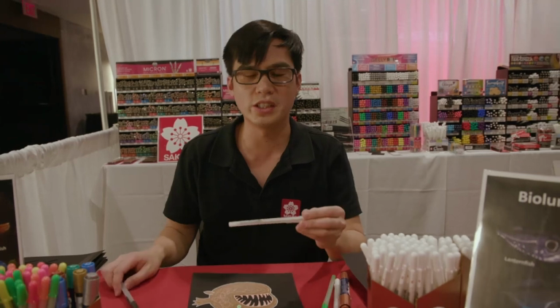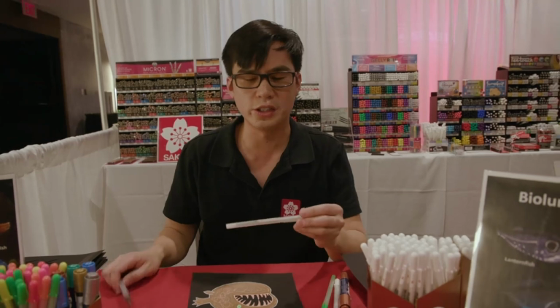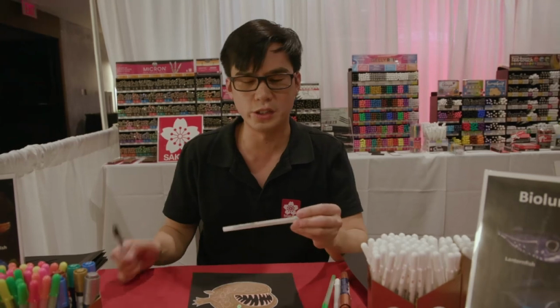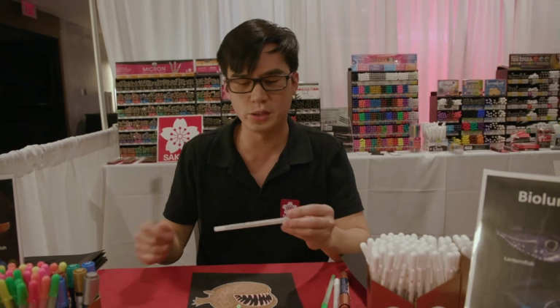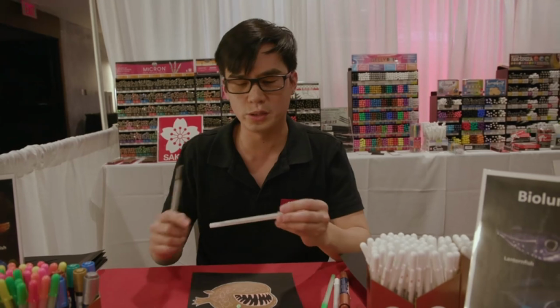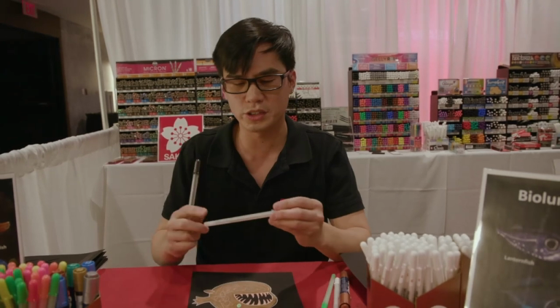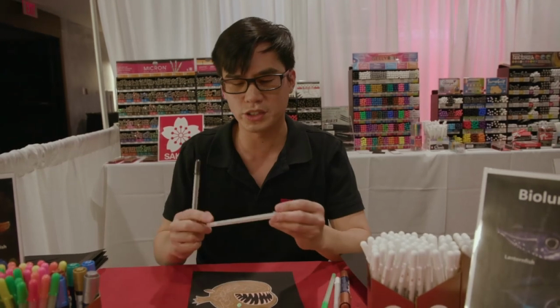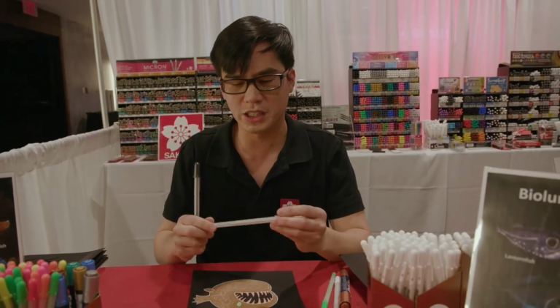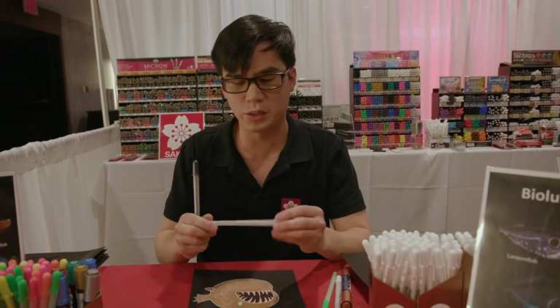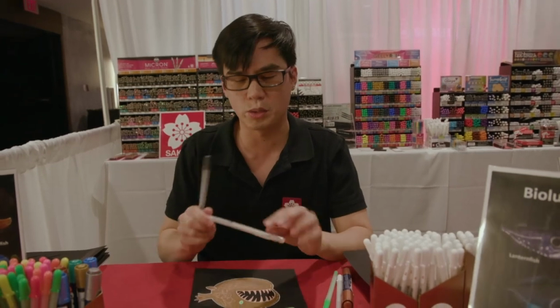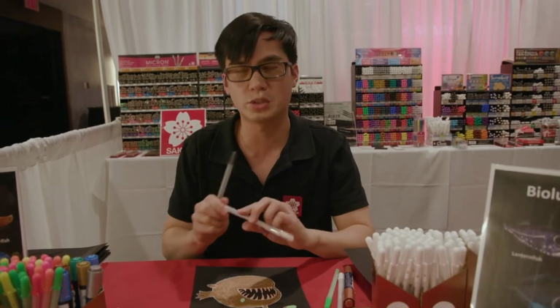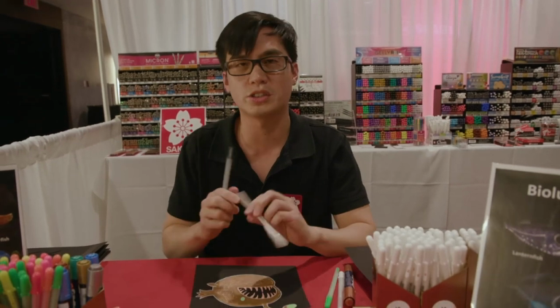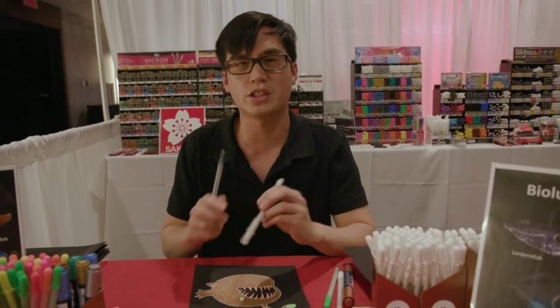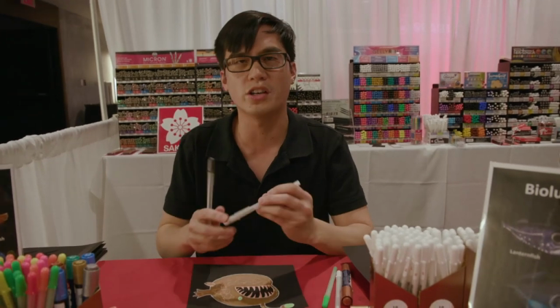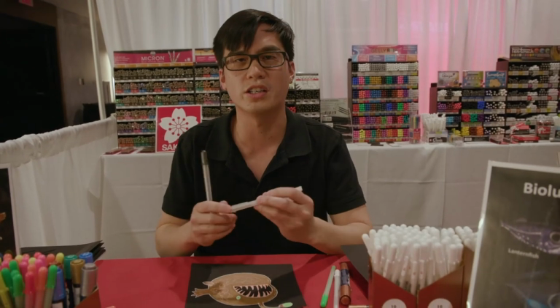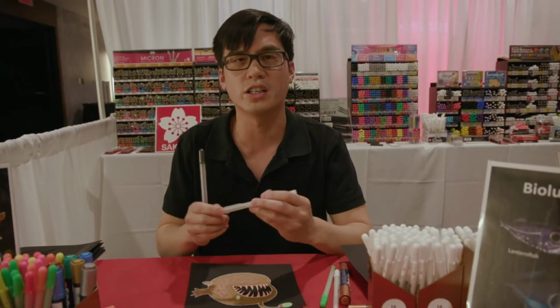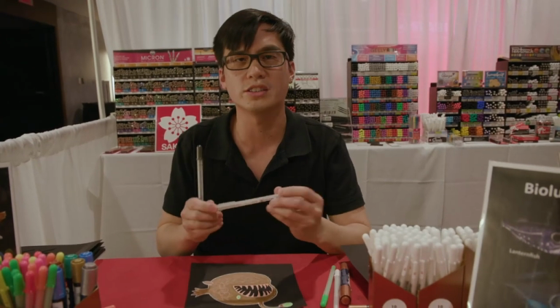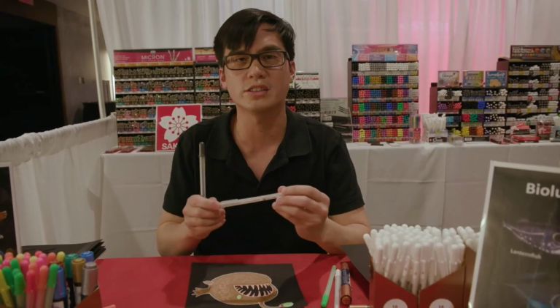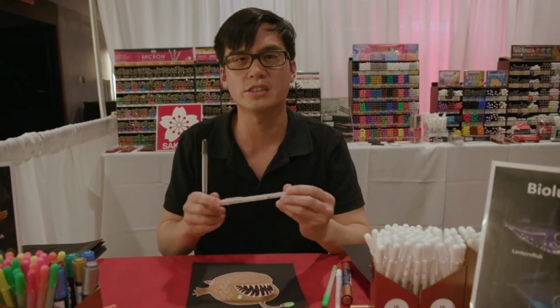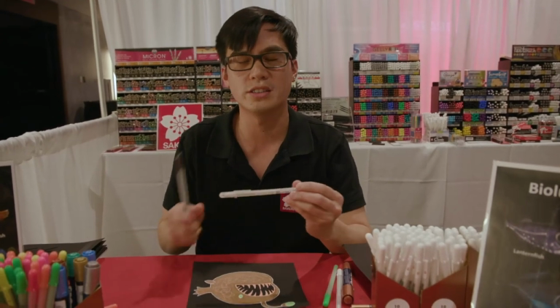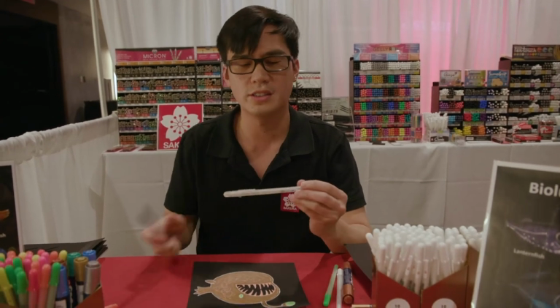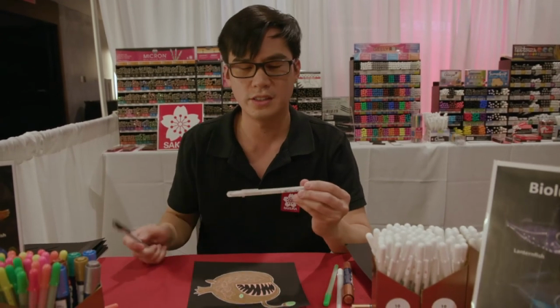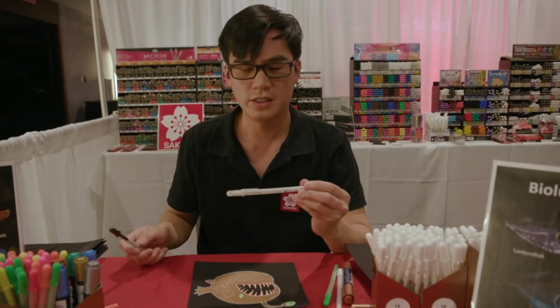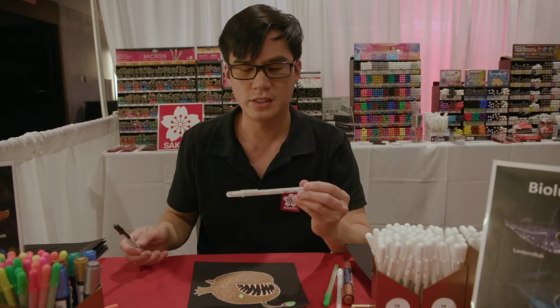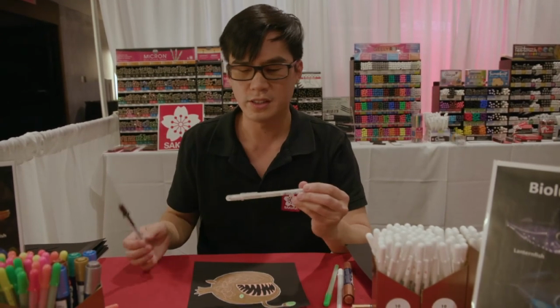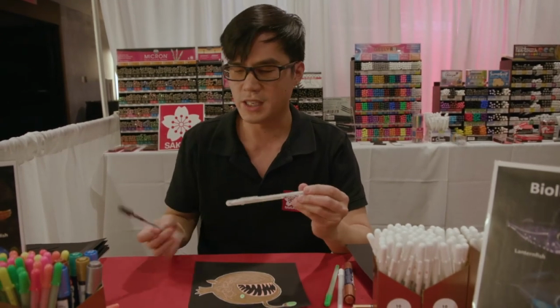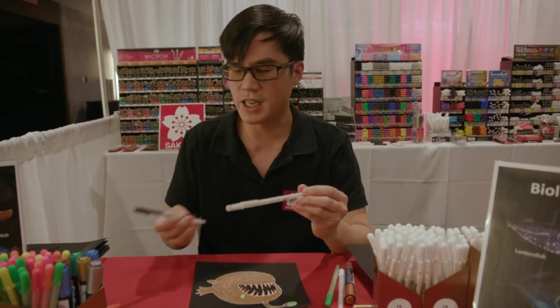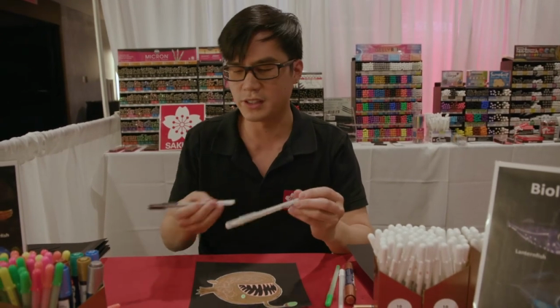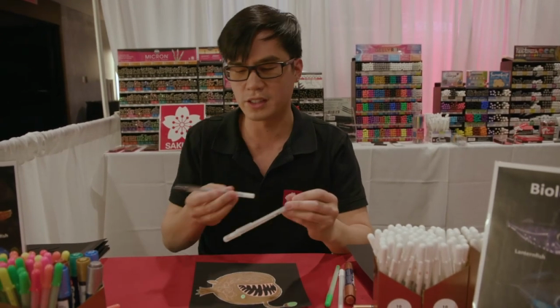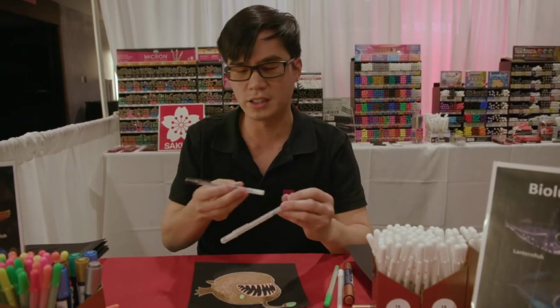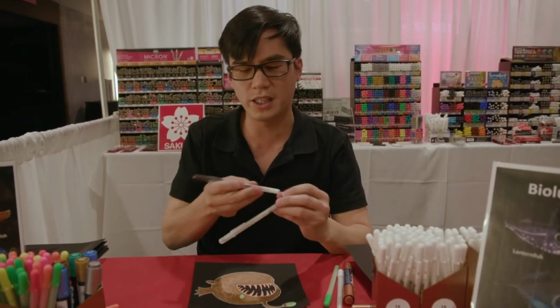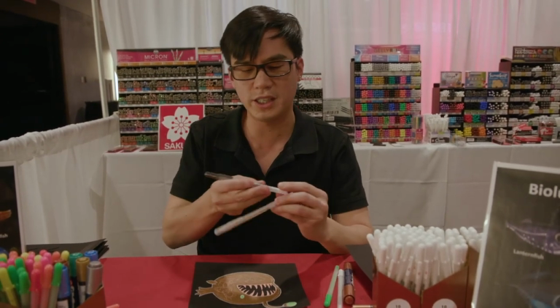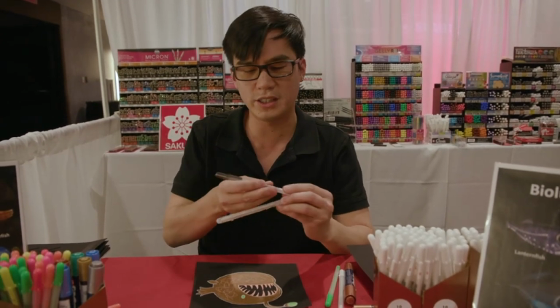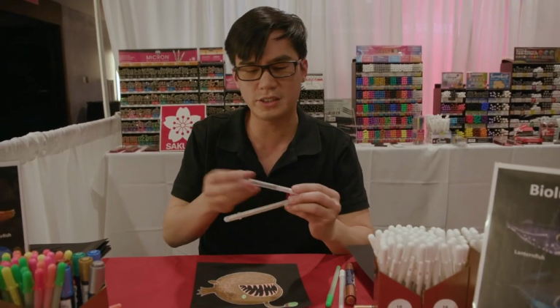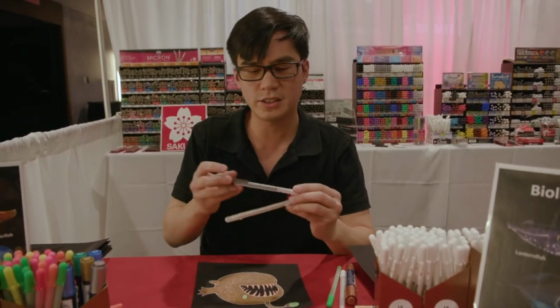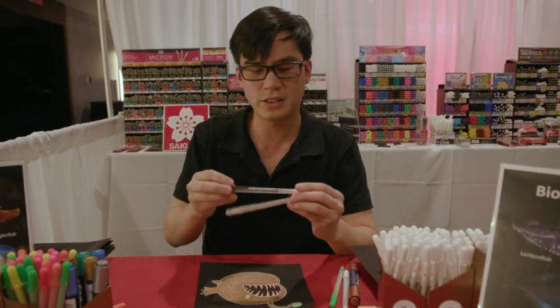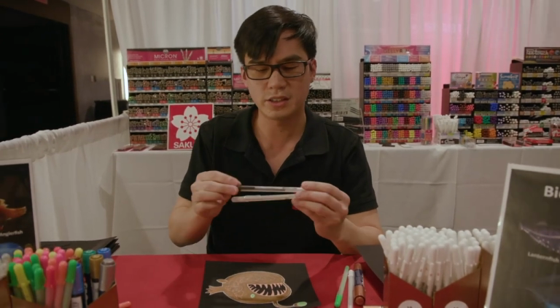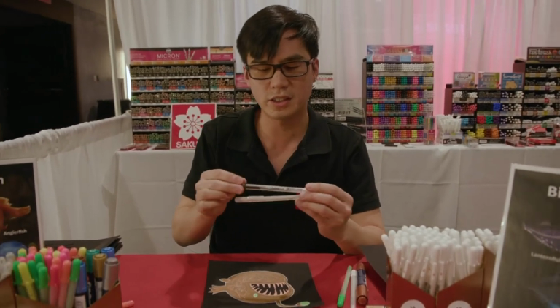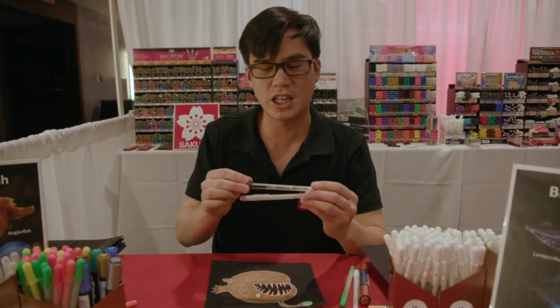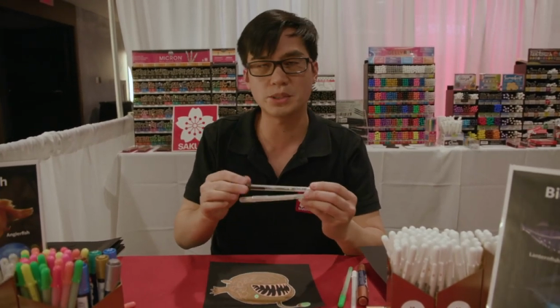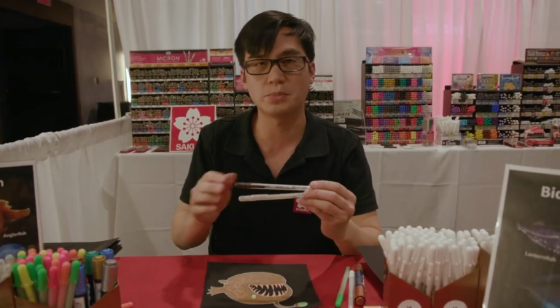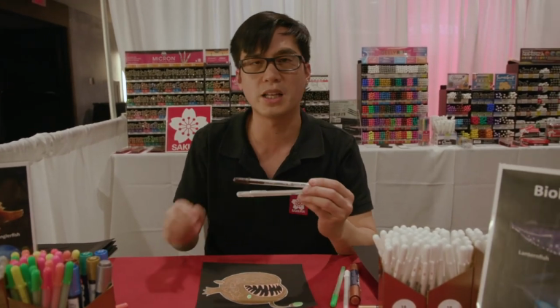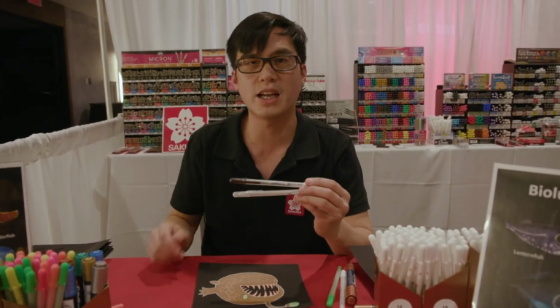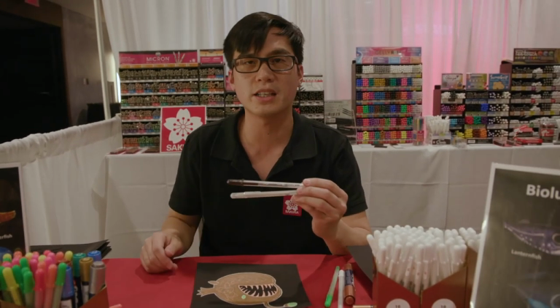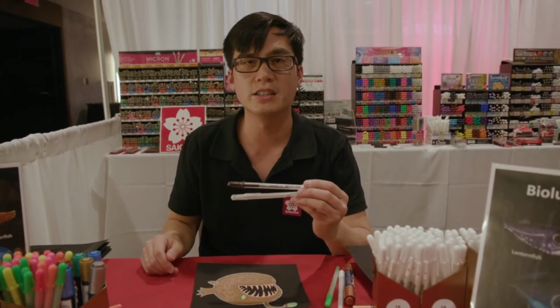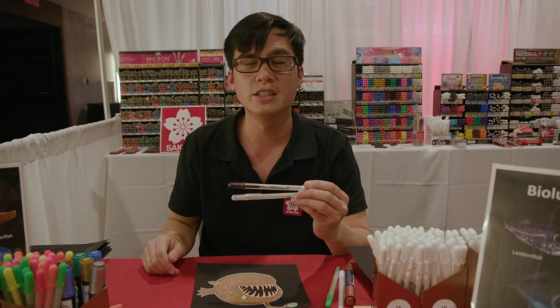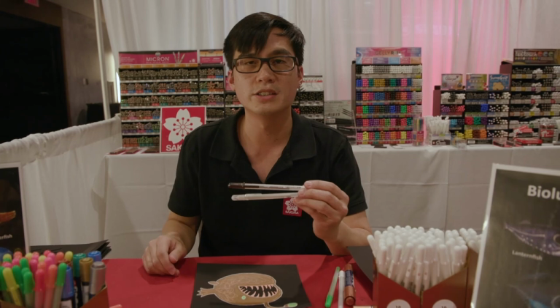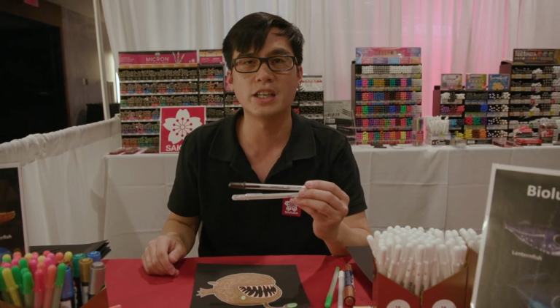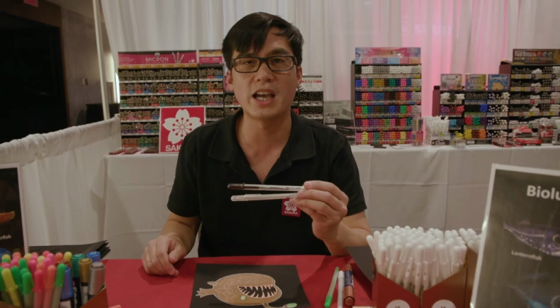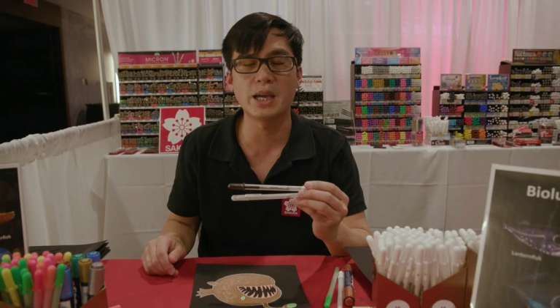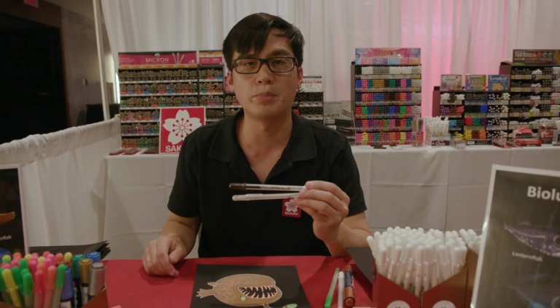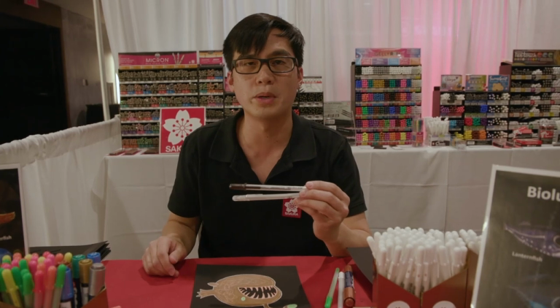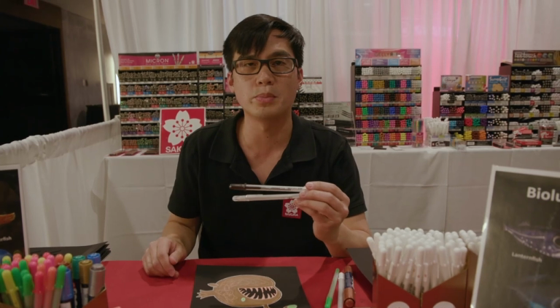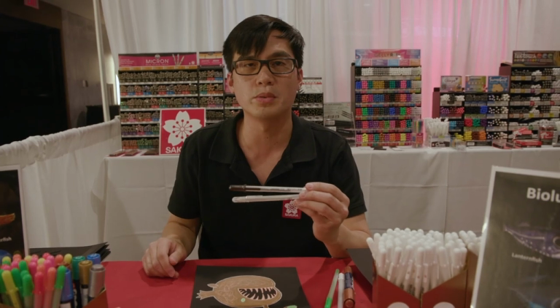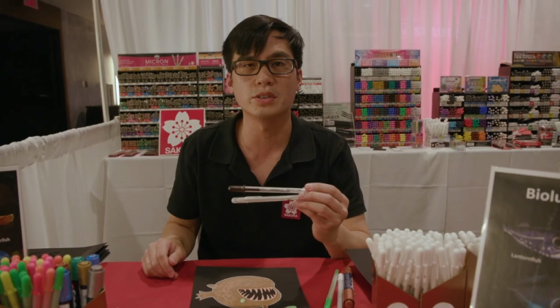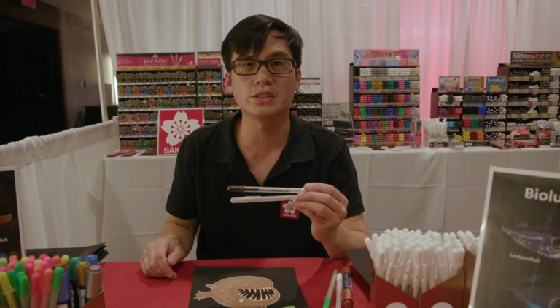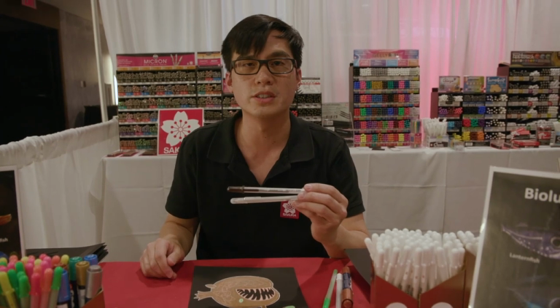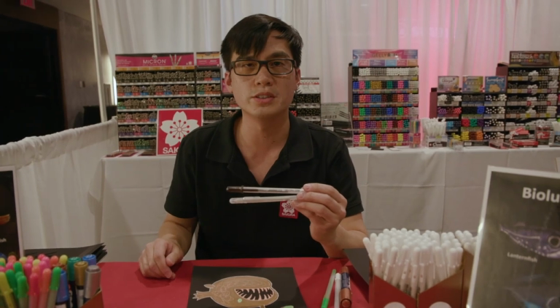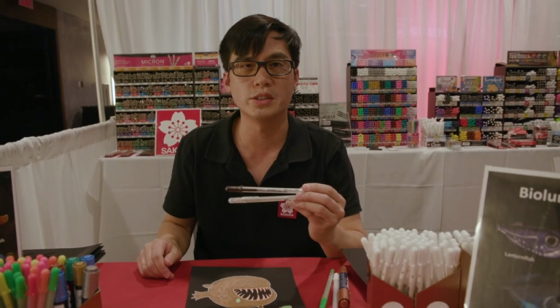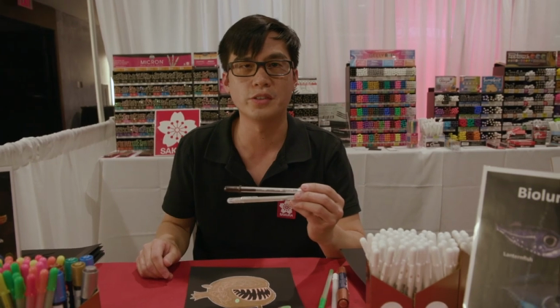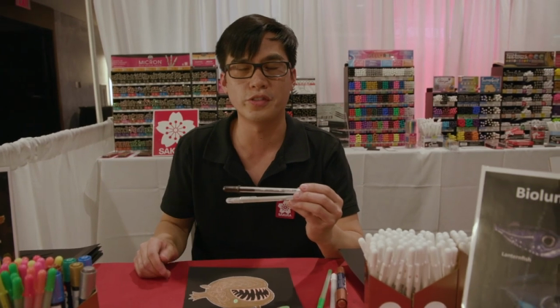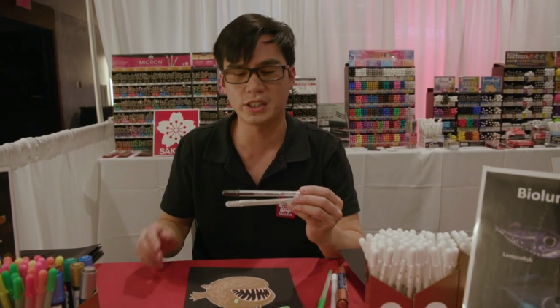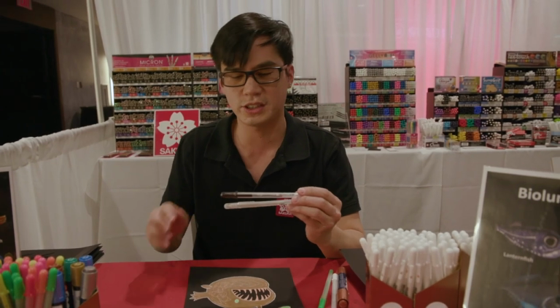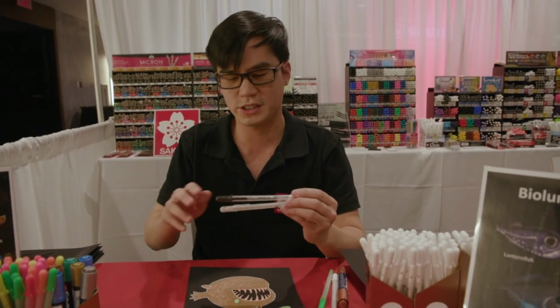We're going to use Jelly Roll Stardust and Glaze gloss black to add color. We're going to use Jelly Roll black to add bubbles to the fish.